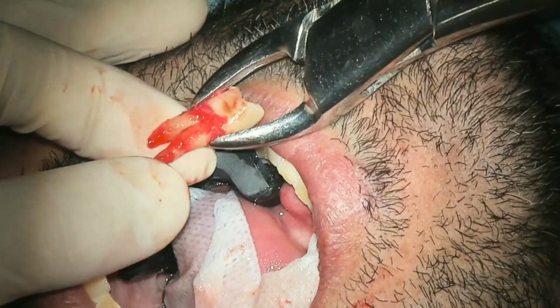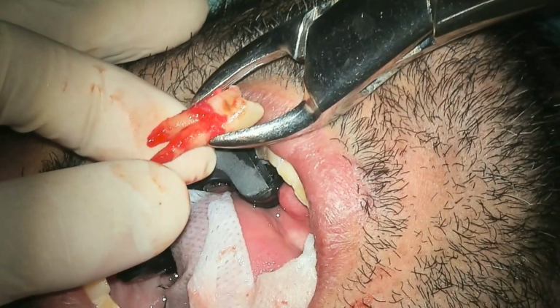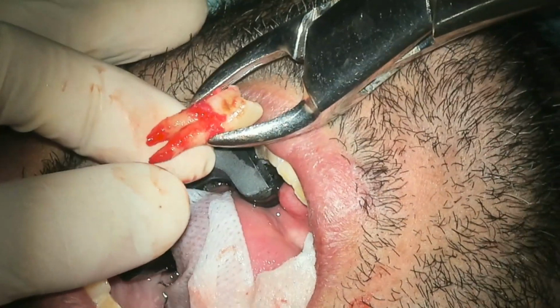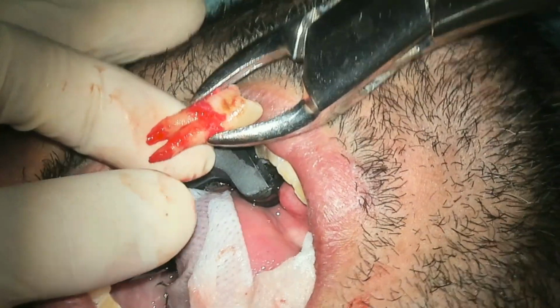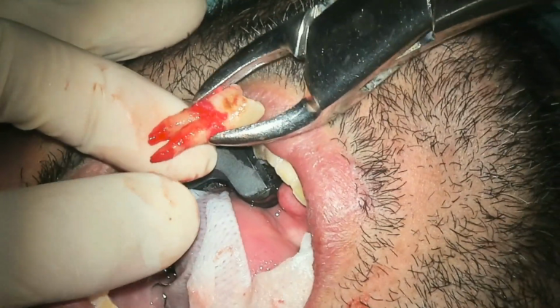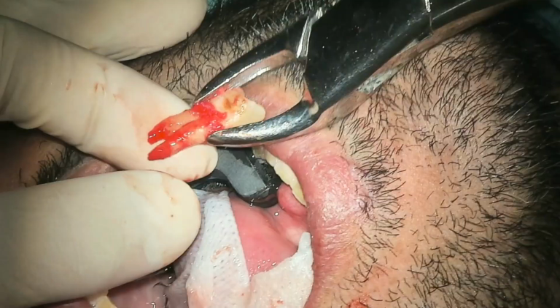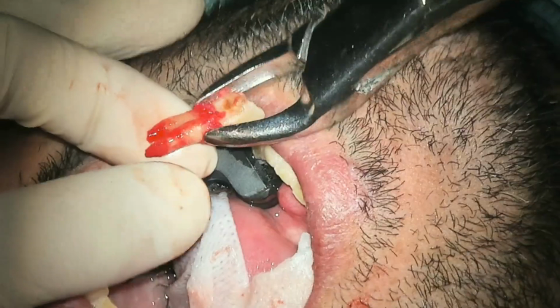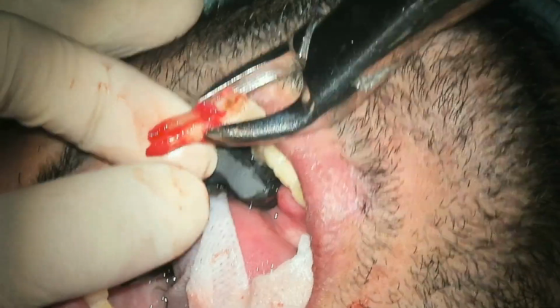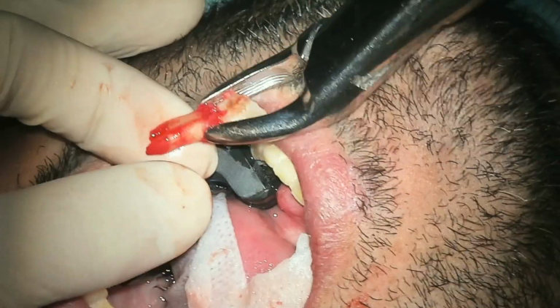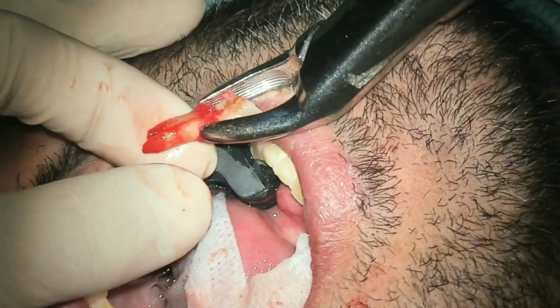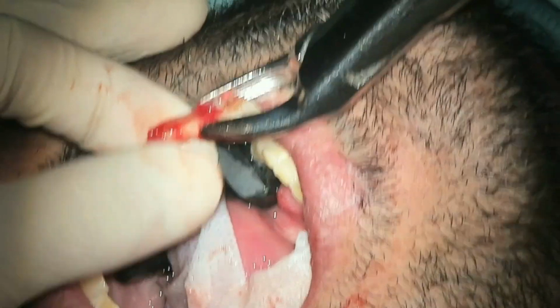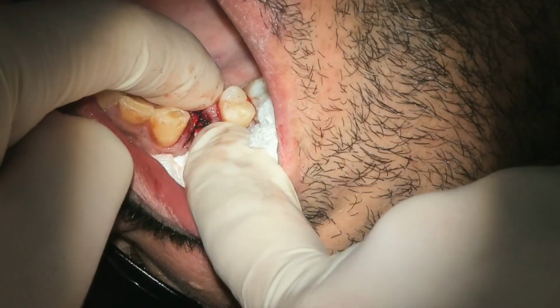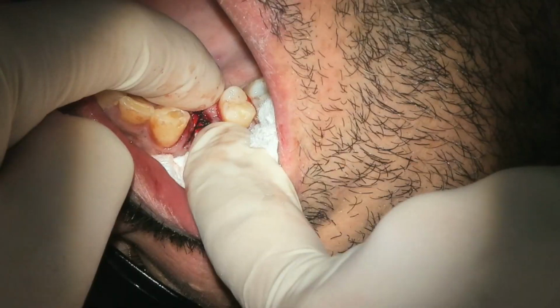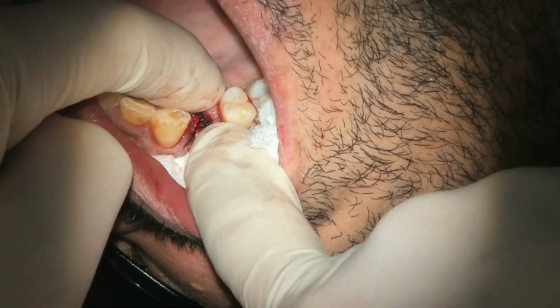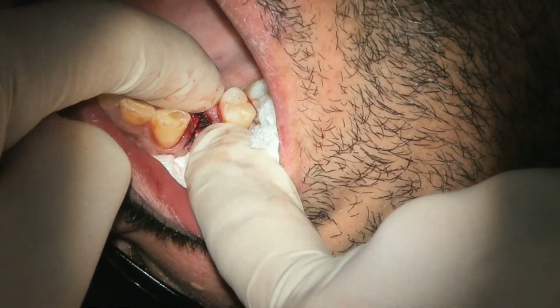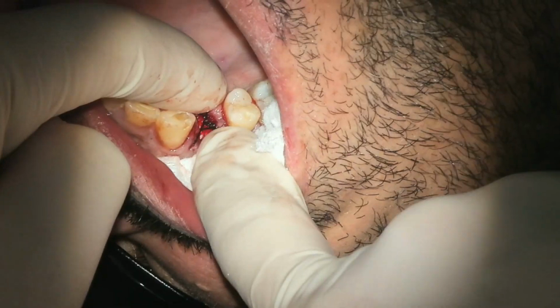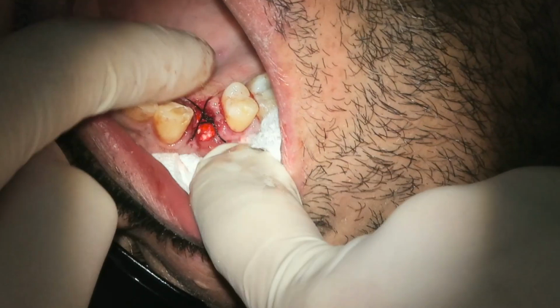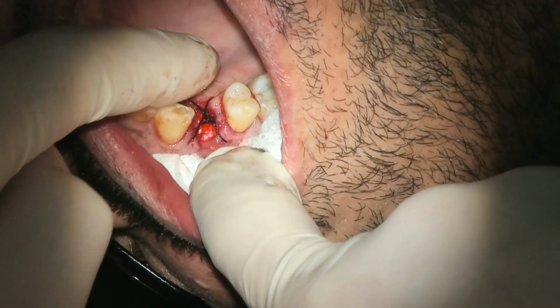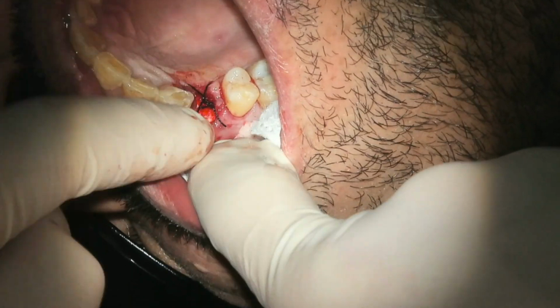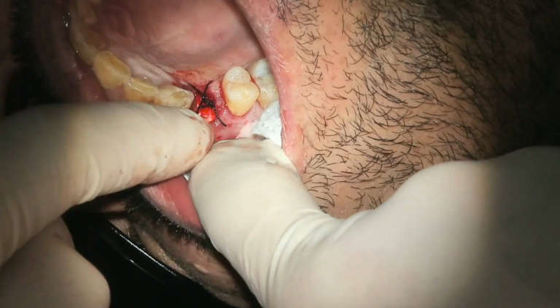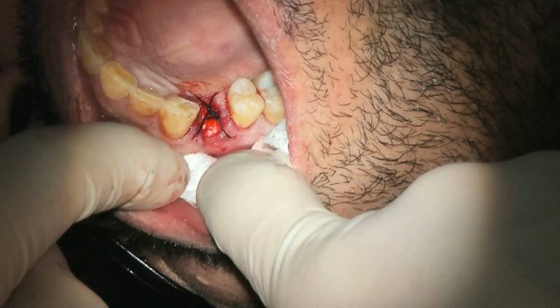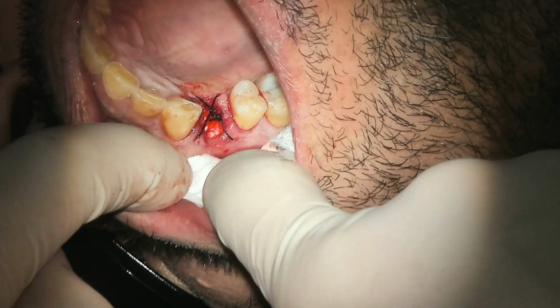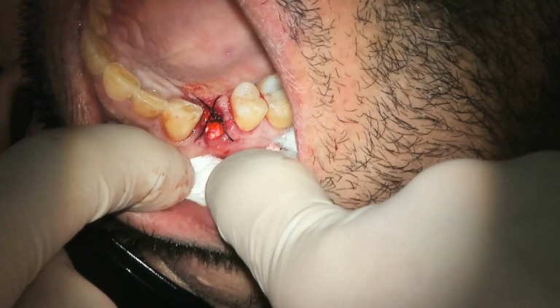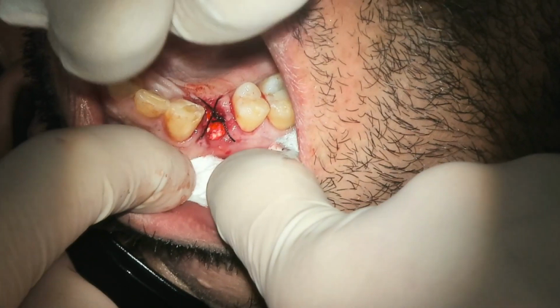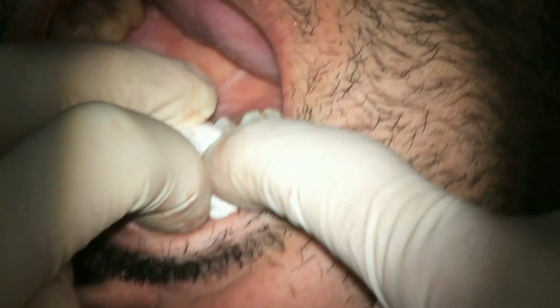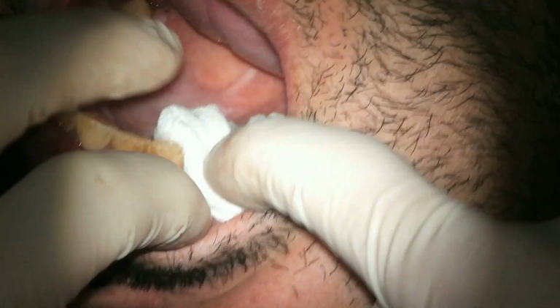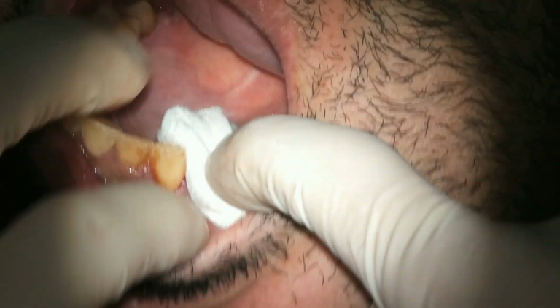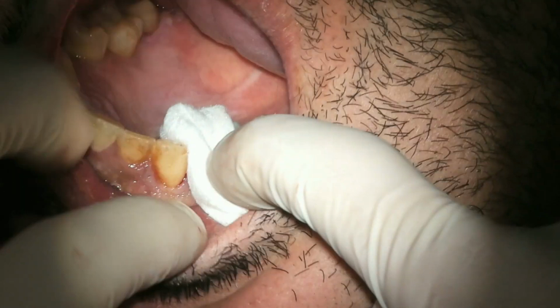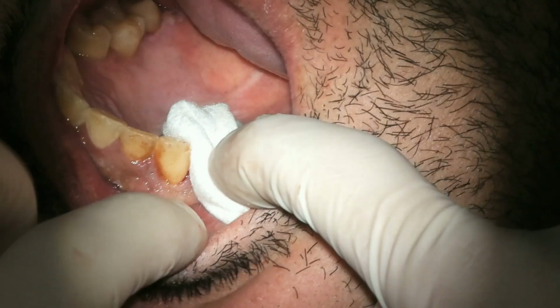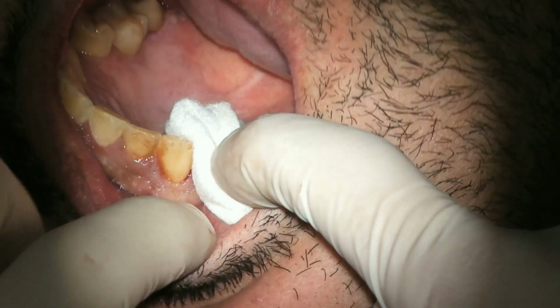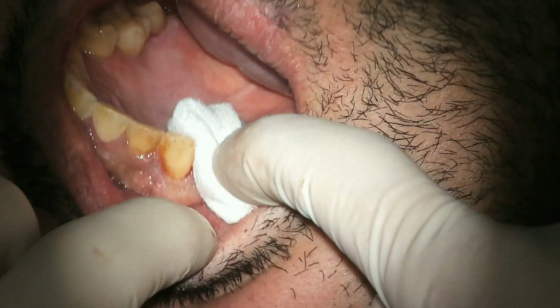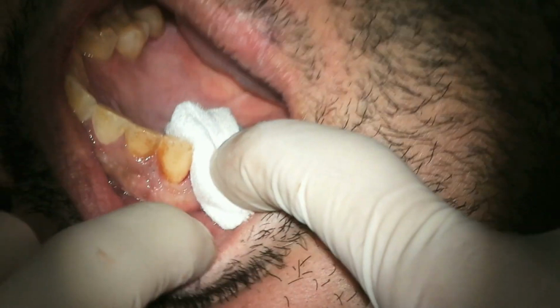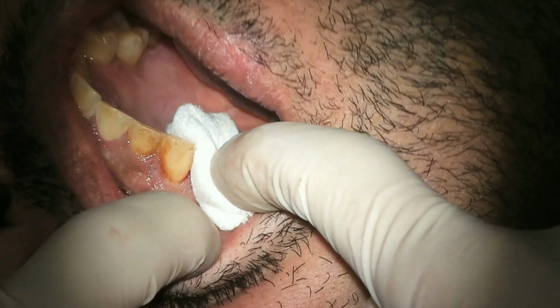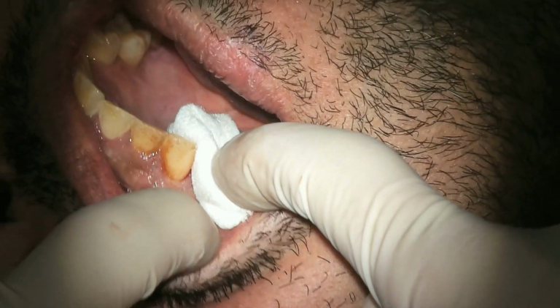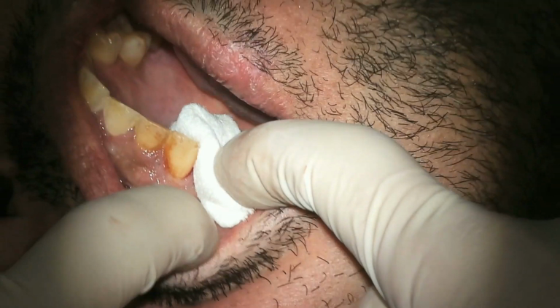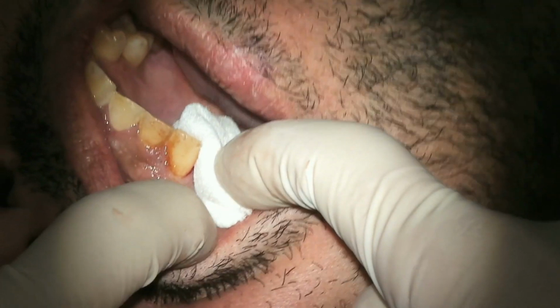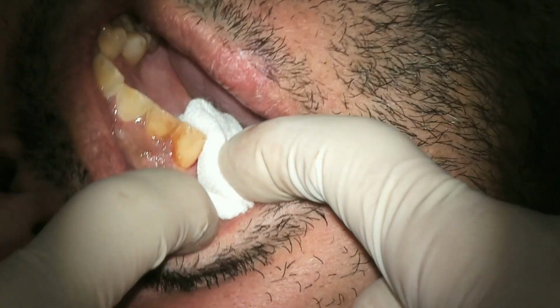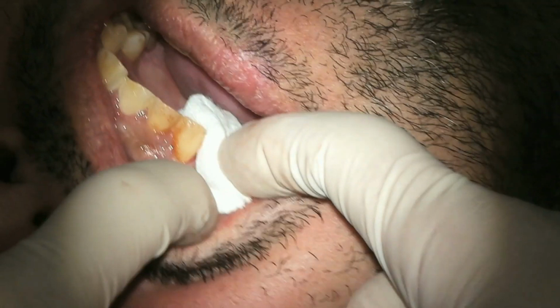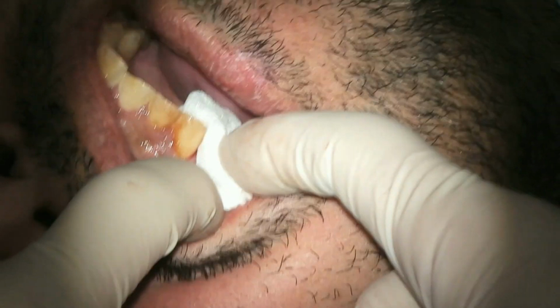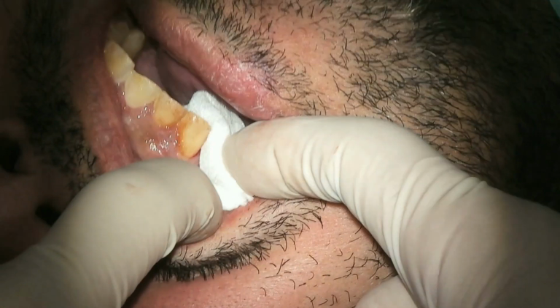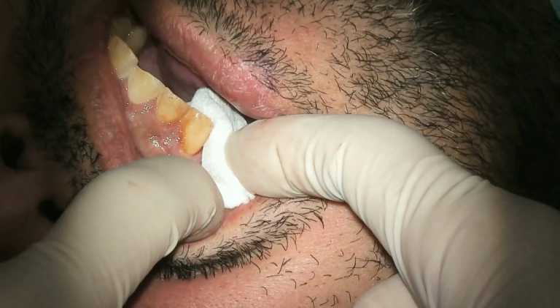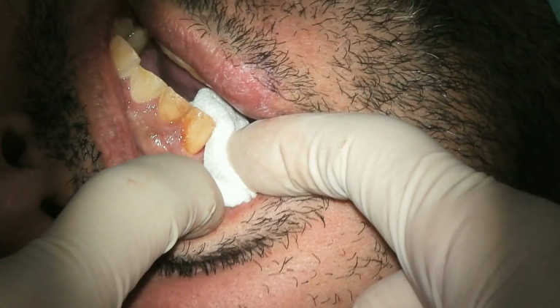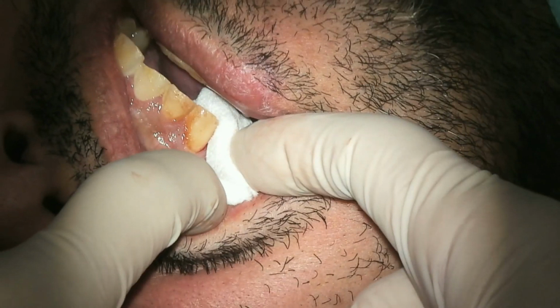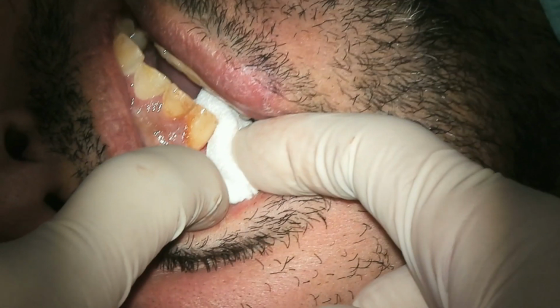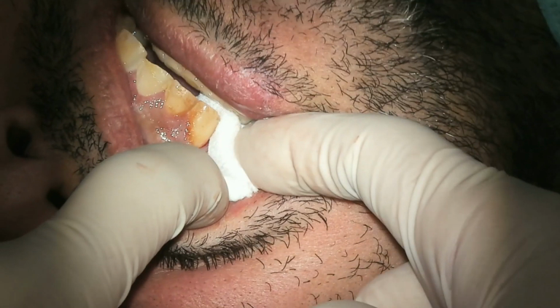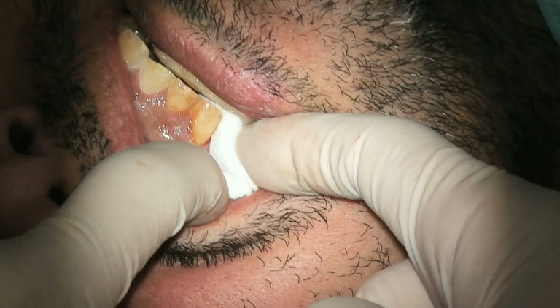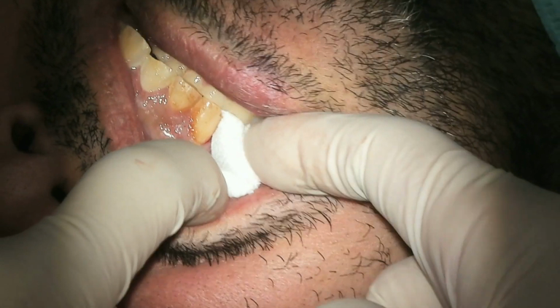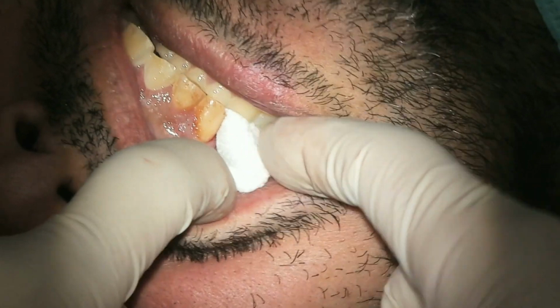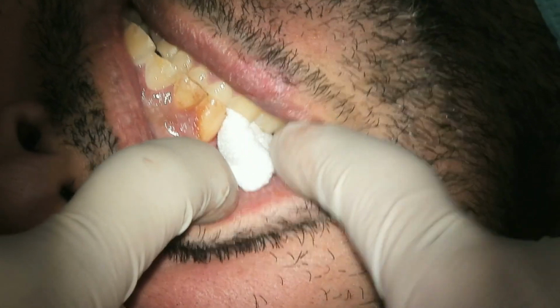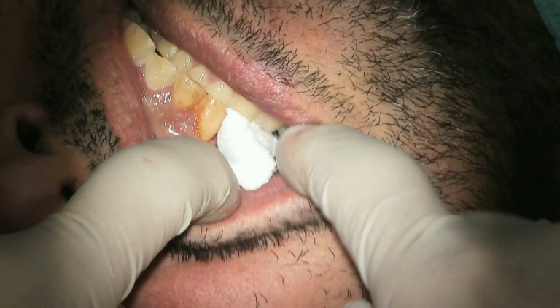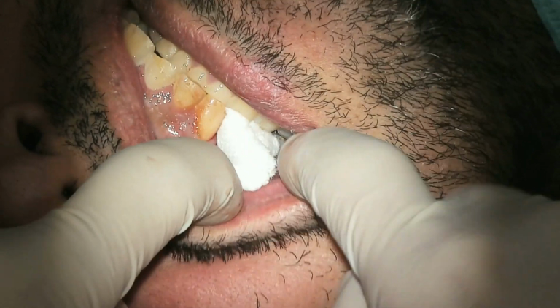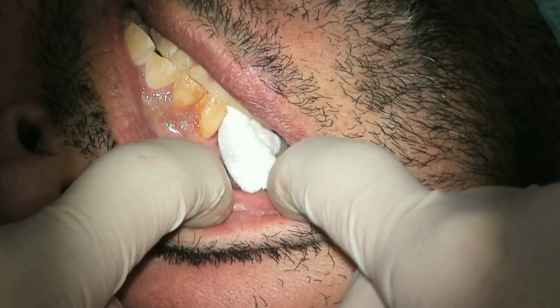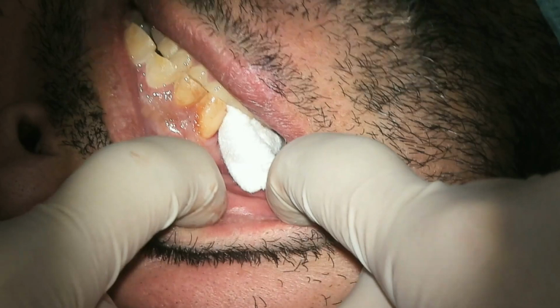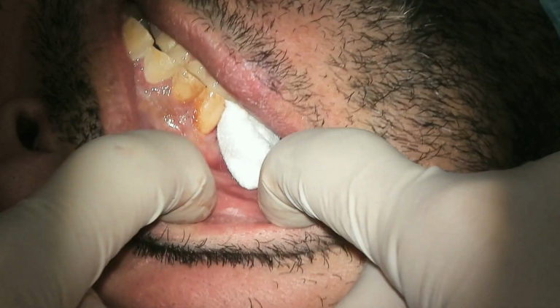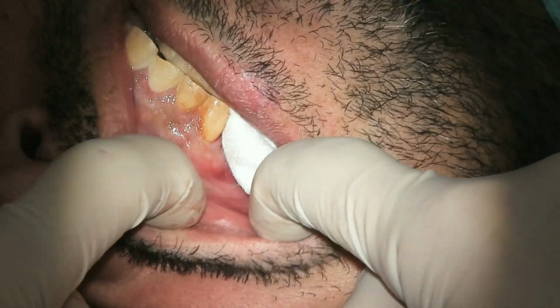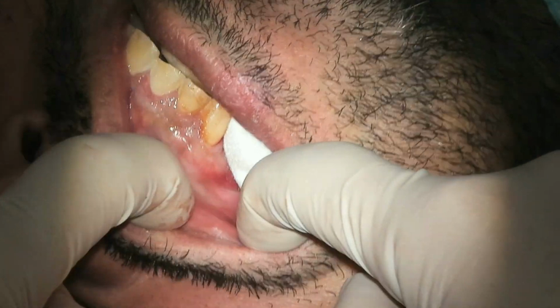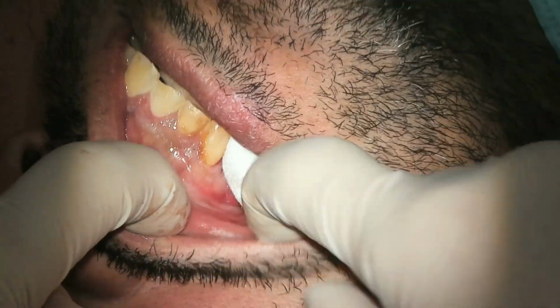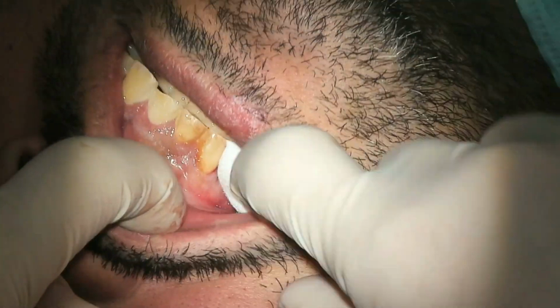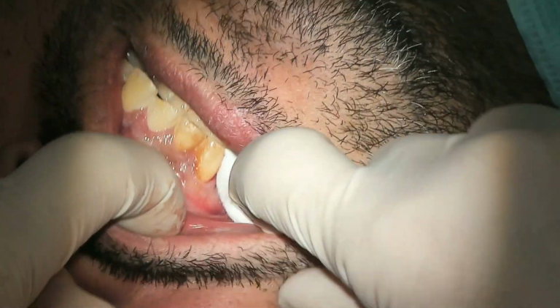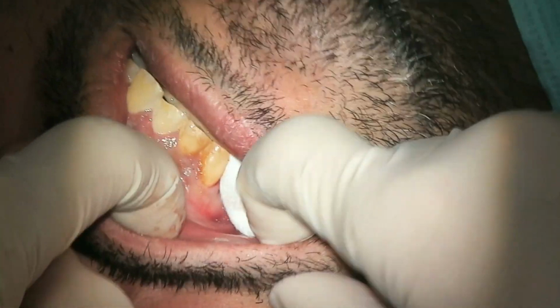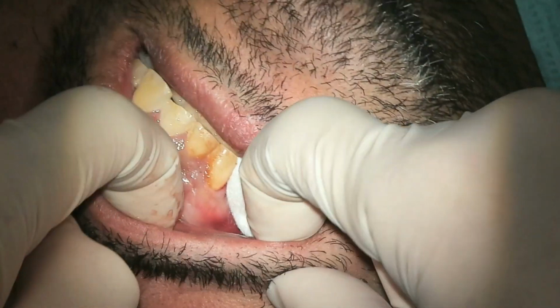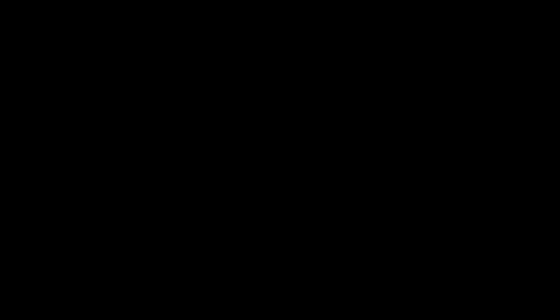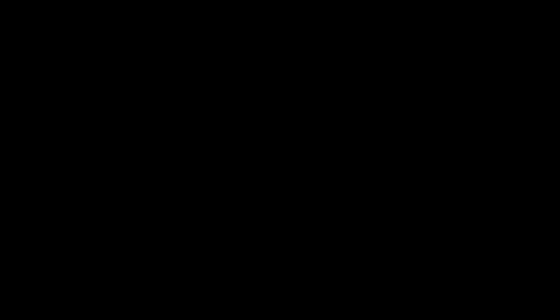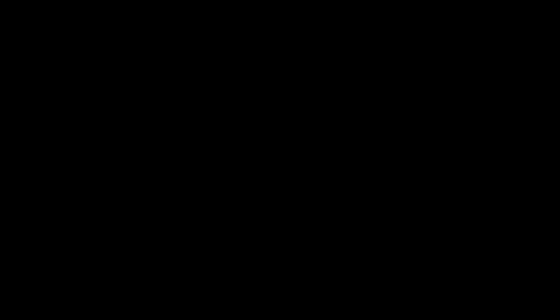Here we place the sutures and have the patient bite down on the gauze. Thank you very much and take care.